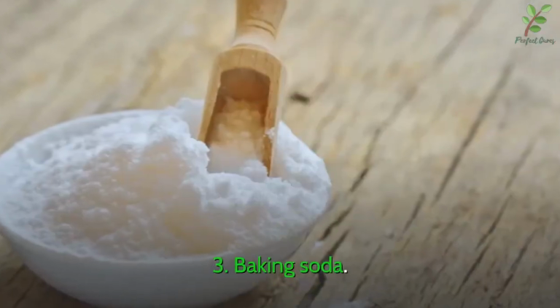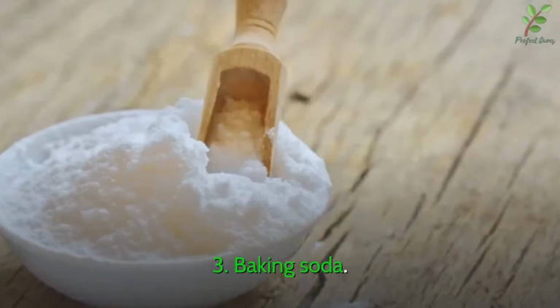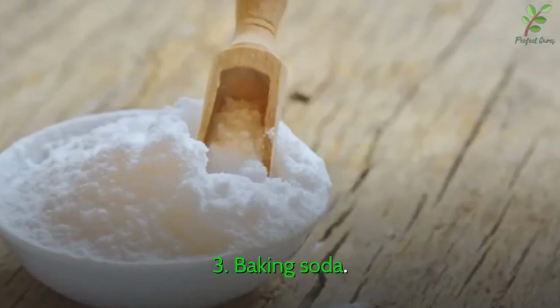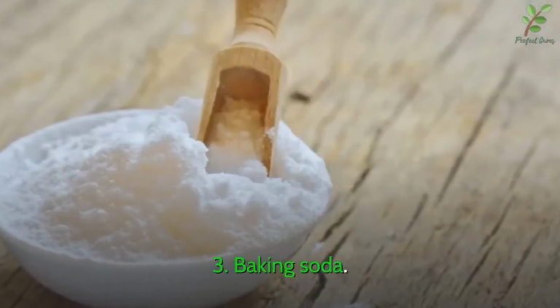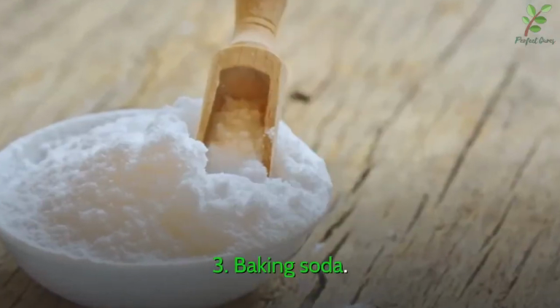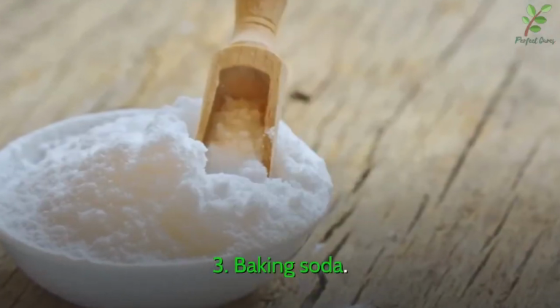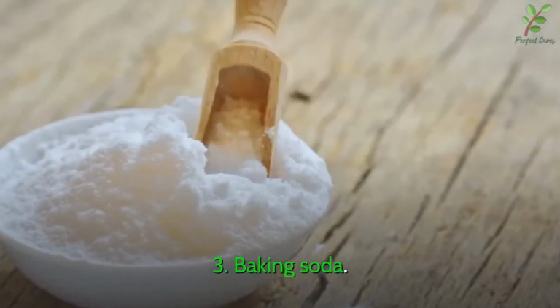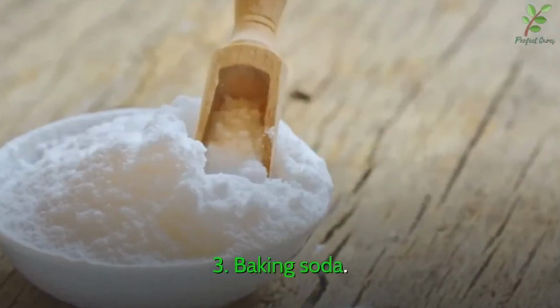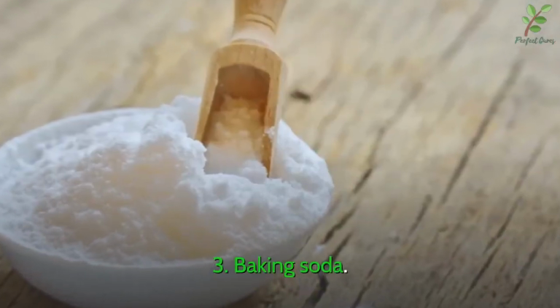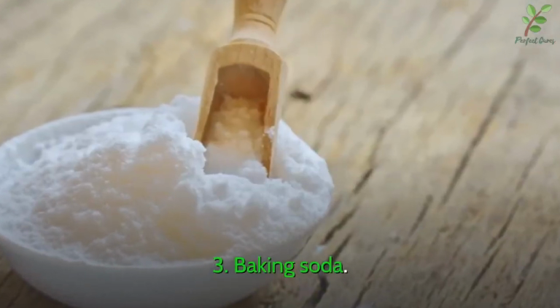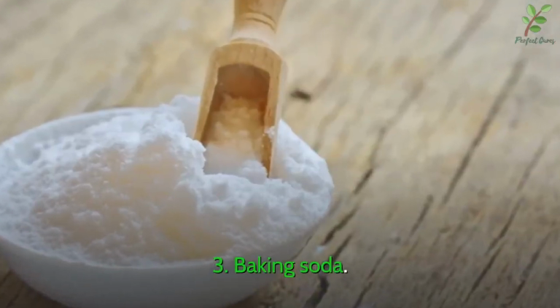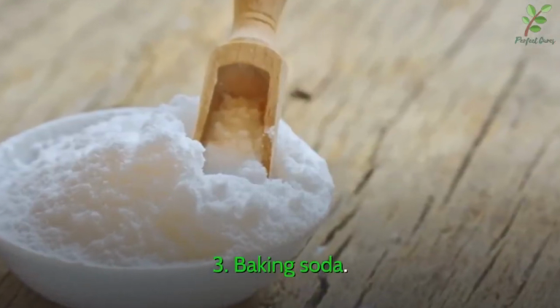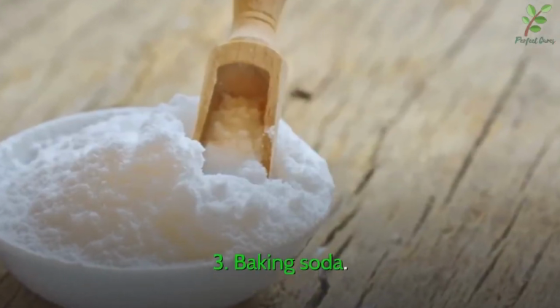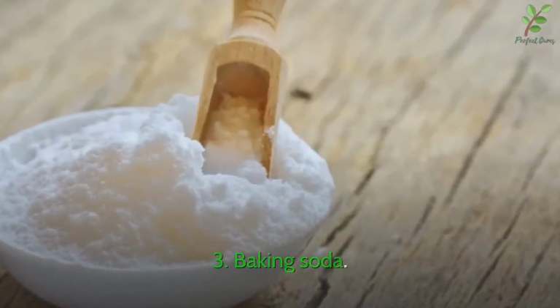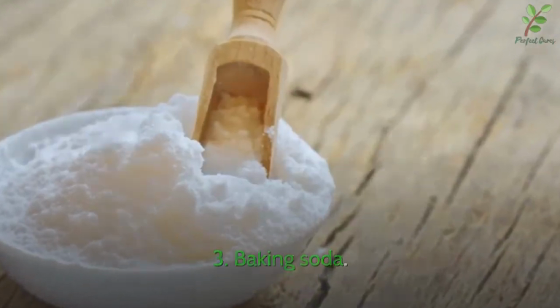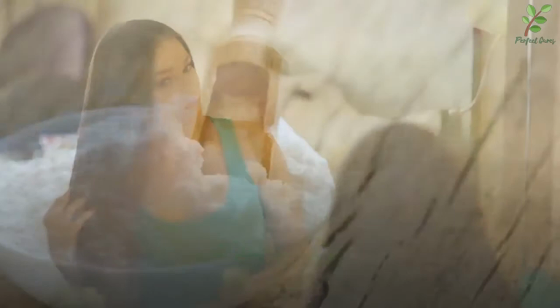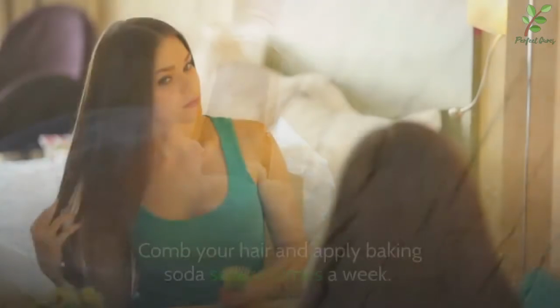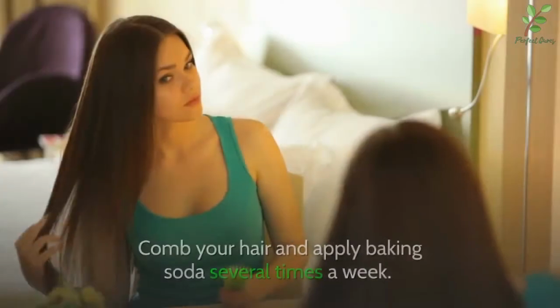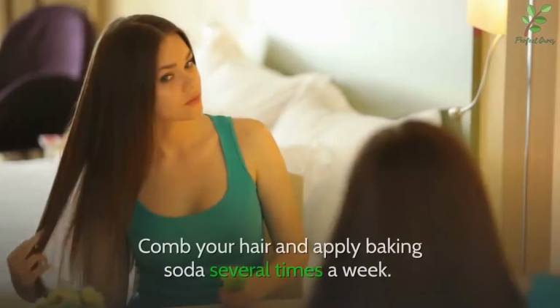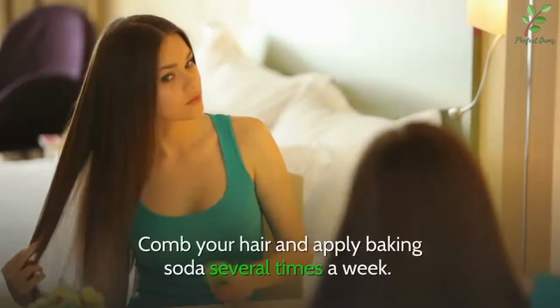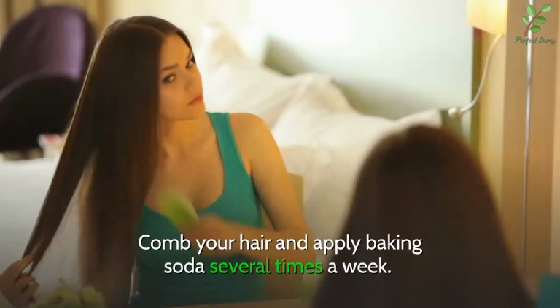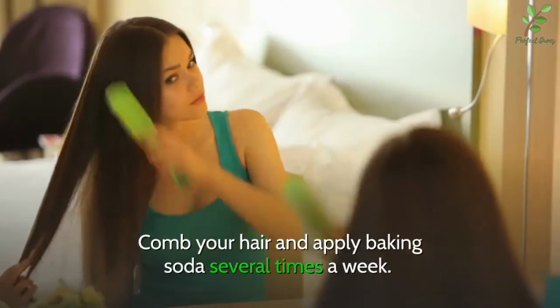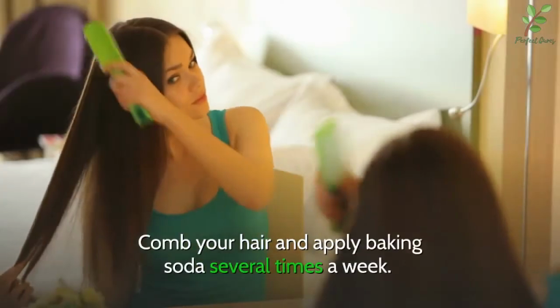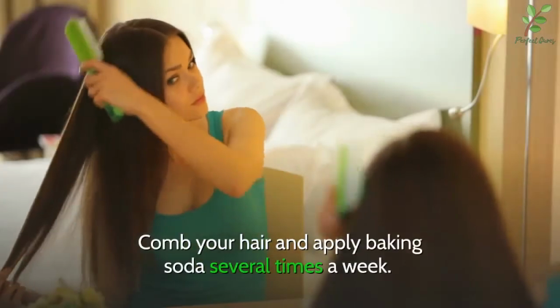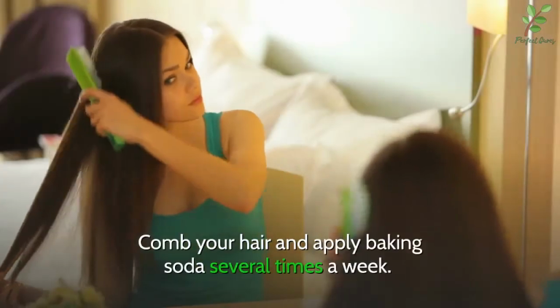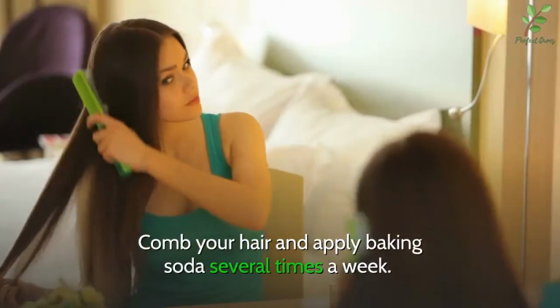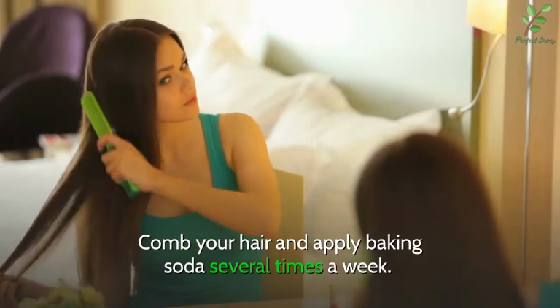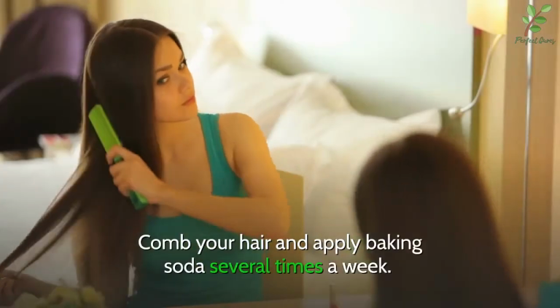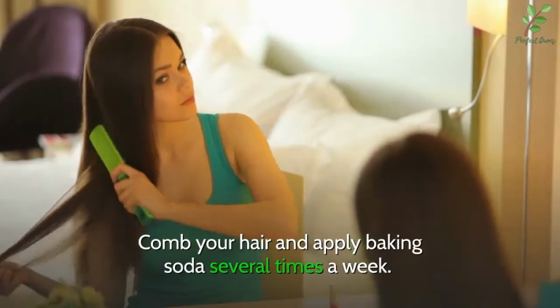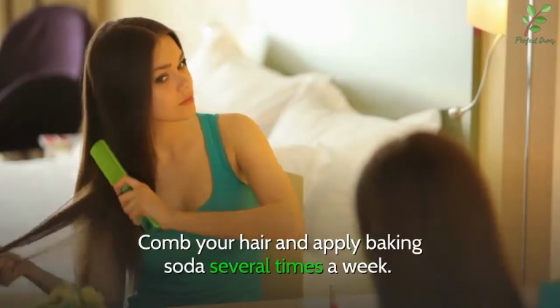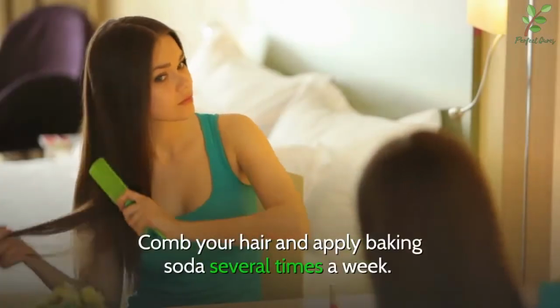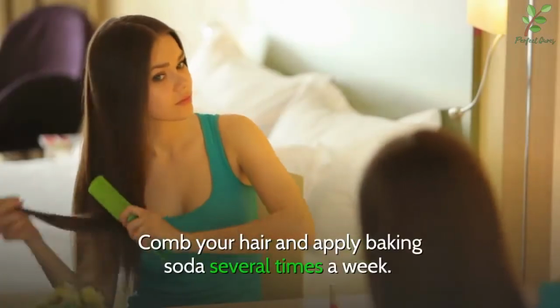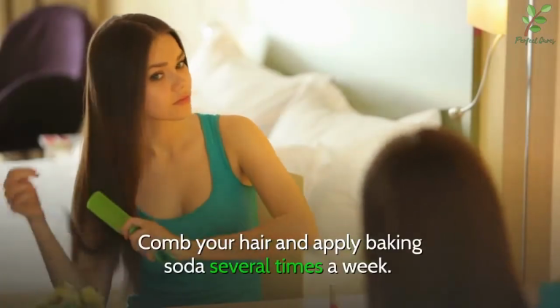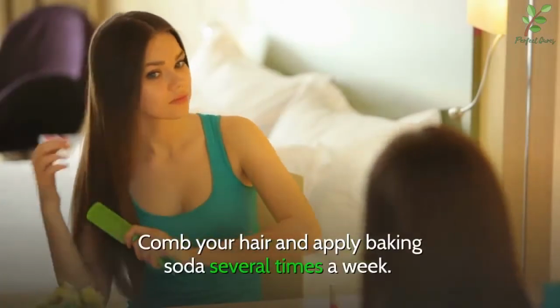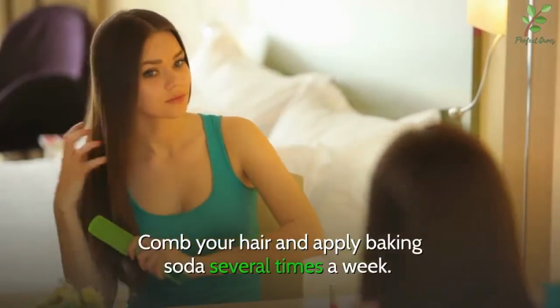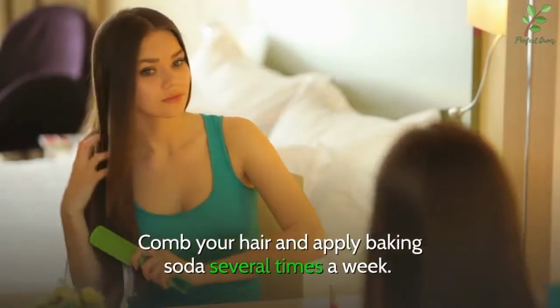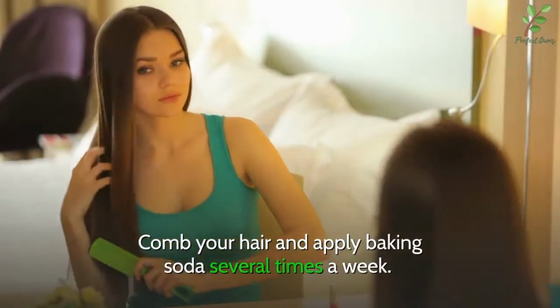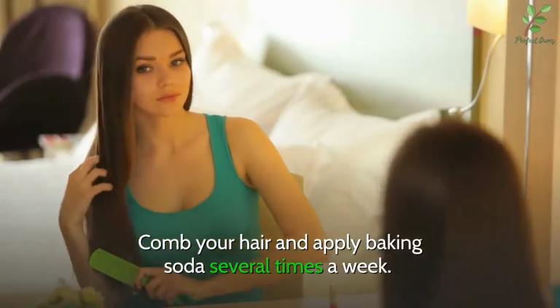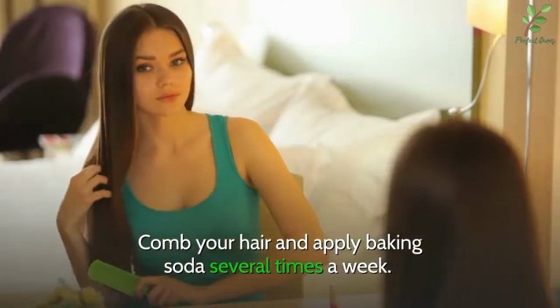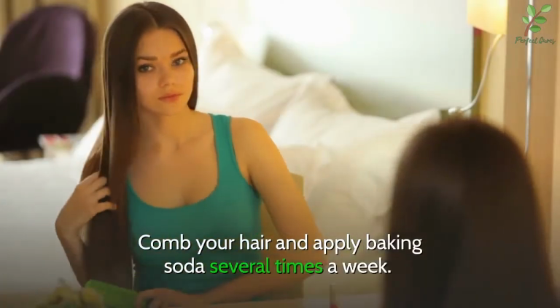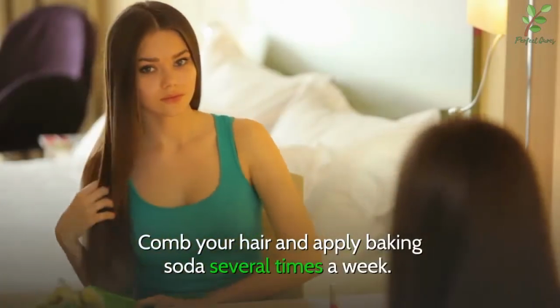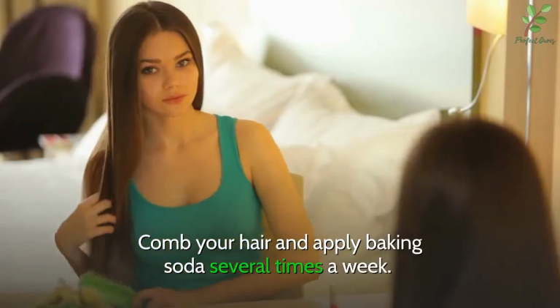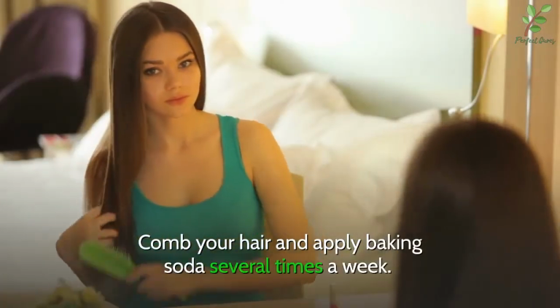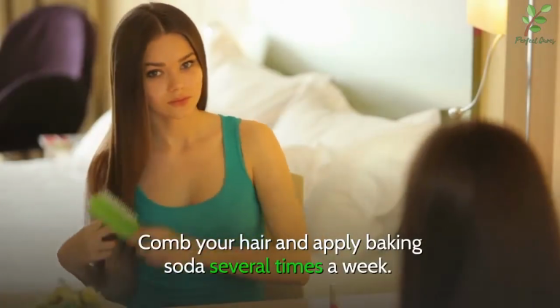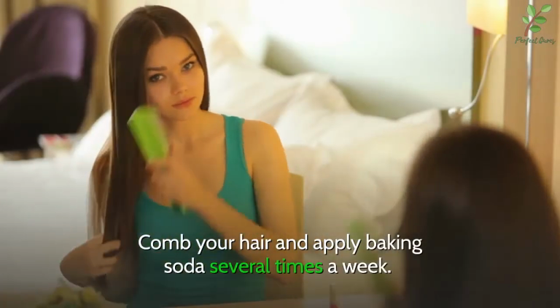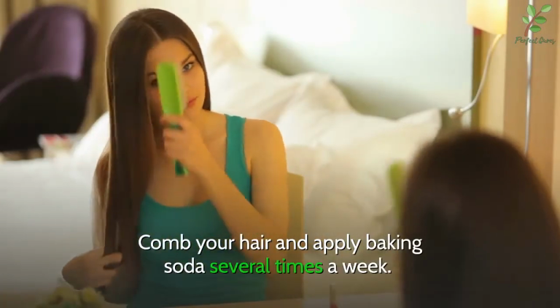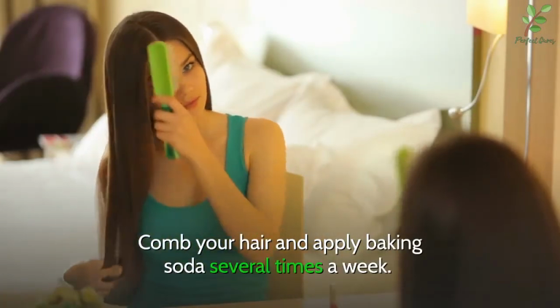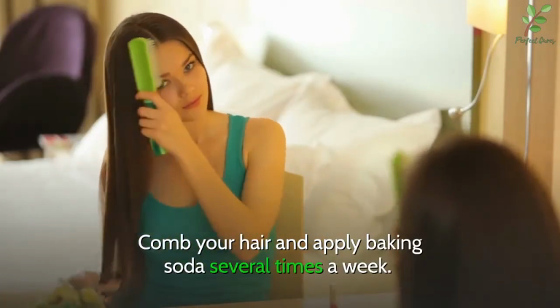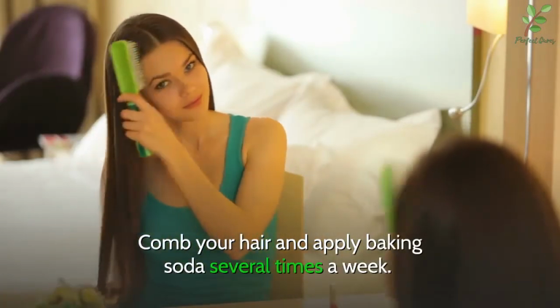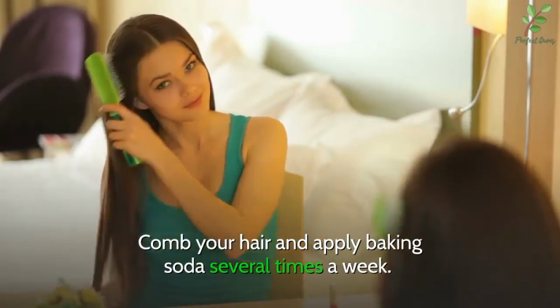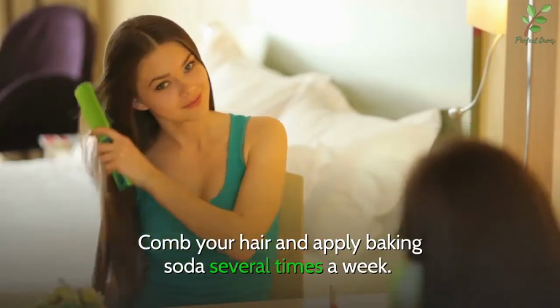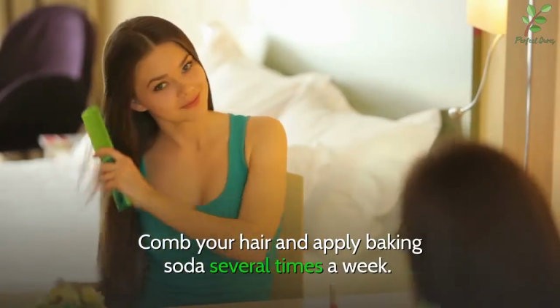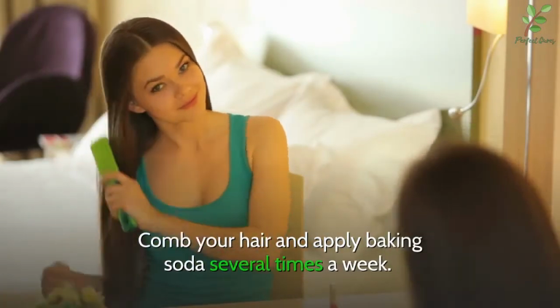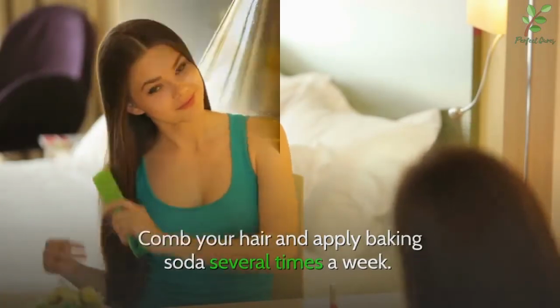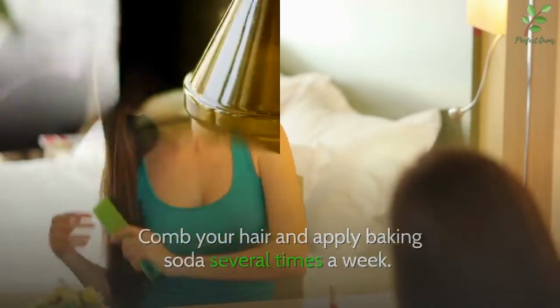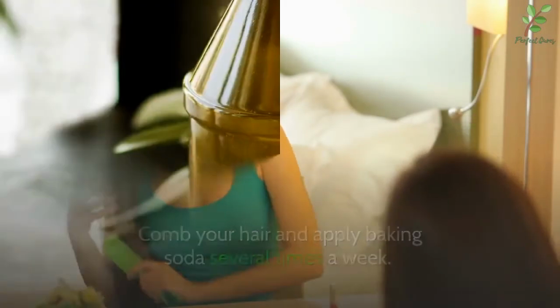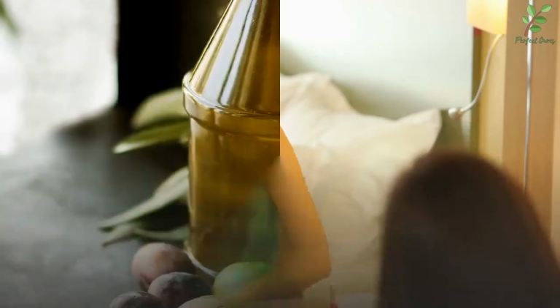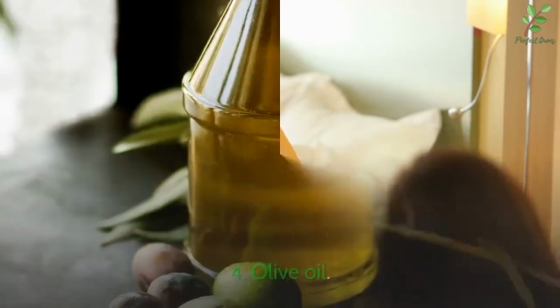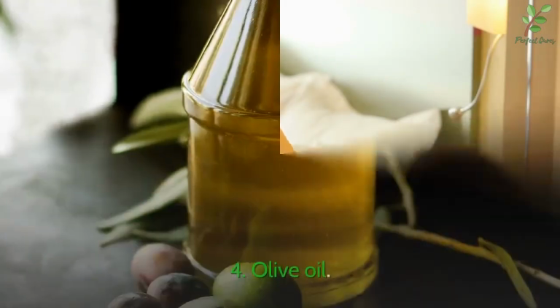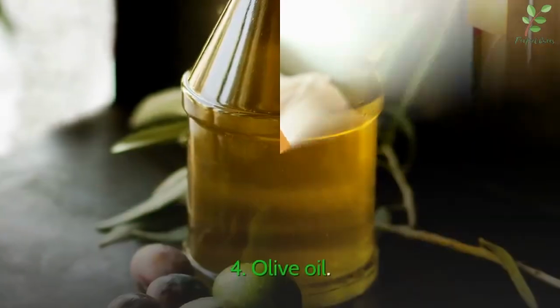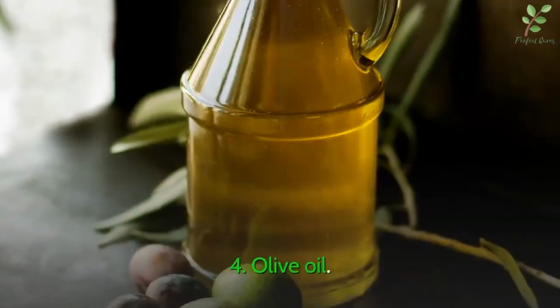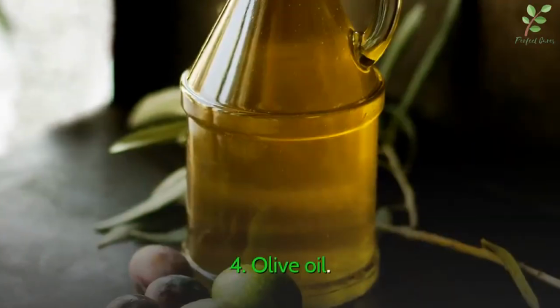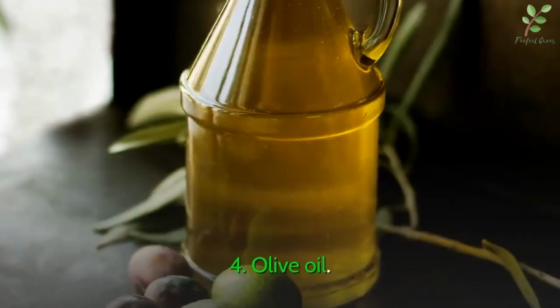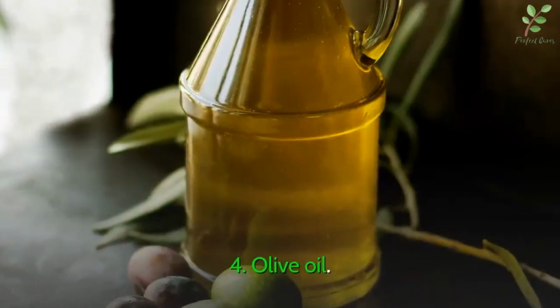3. Baking soda. Comb your hair and apply baking soda several times a week.